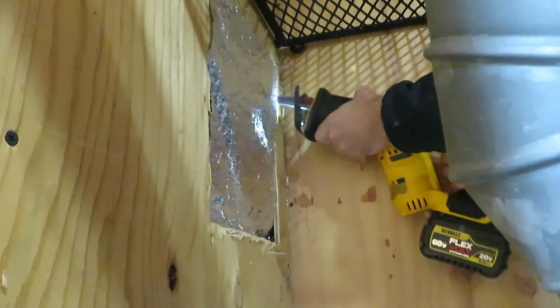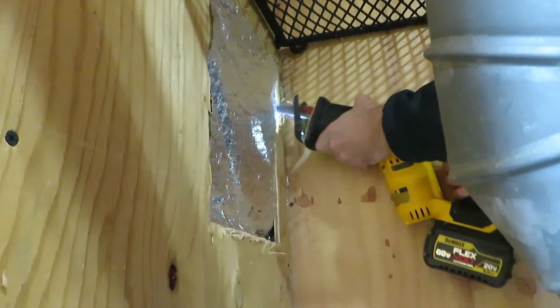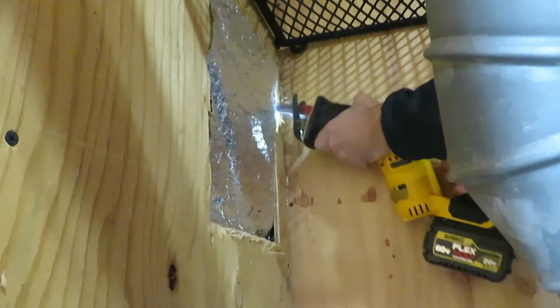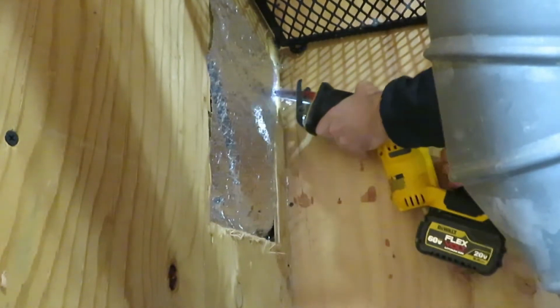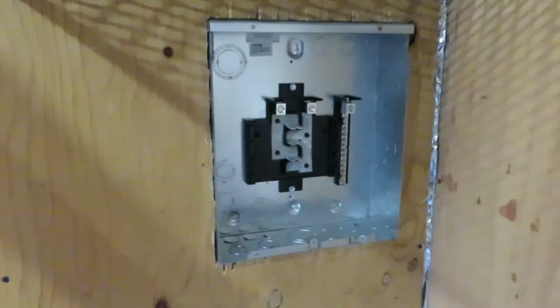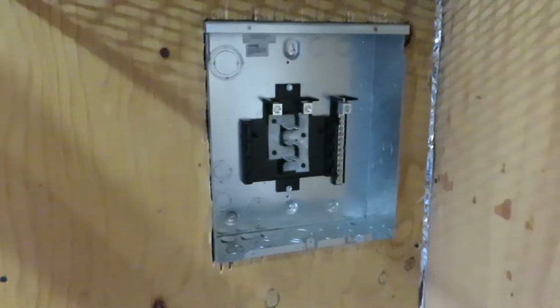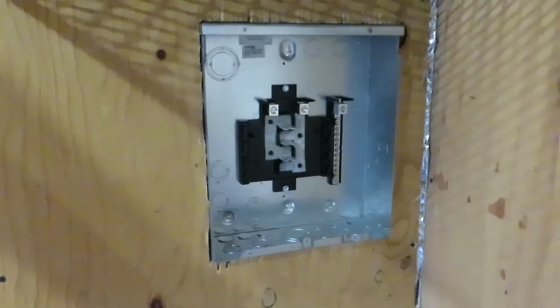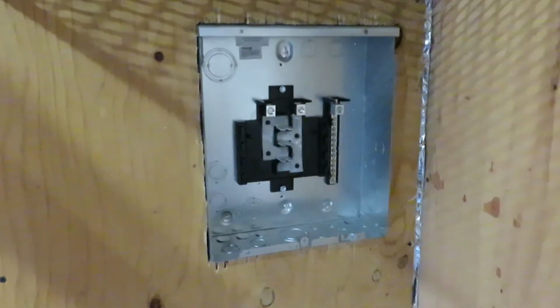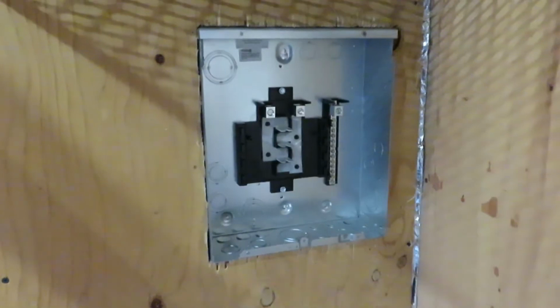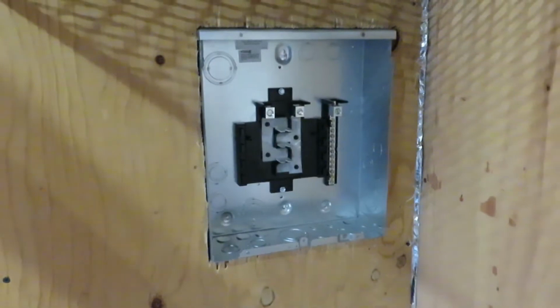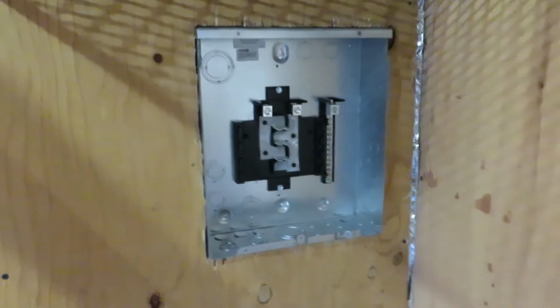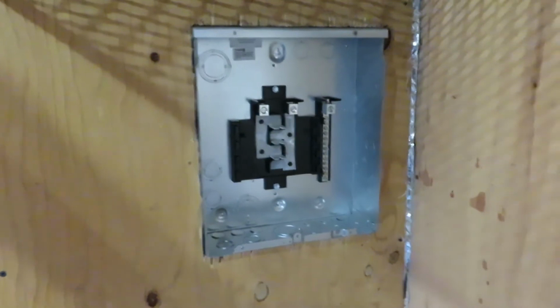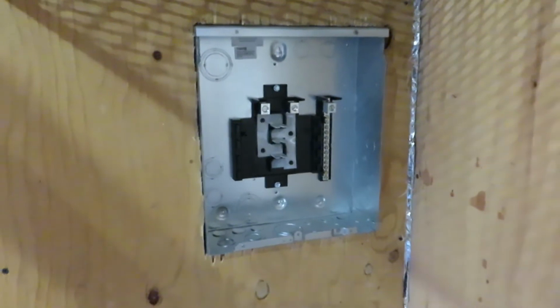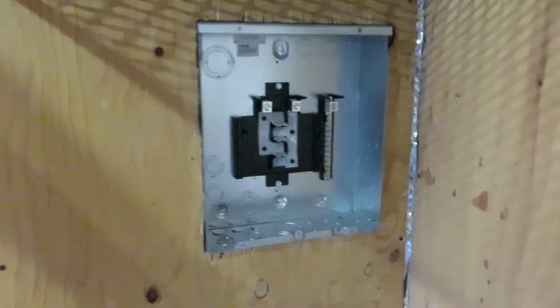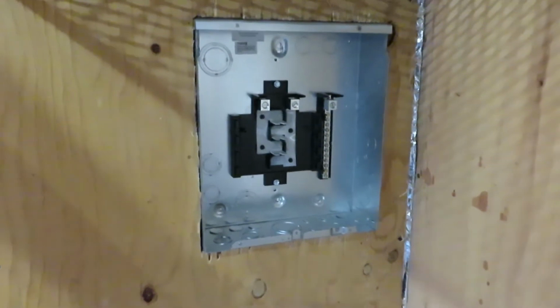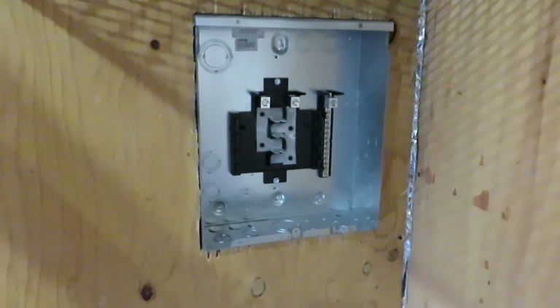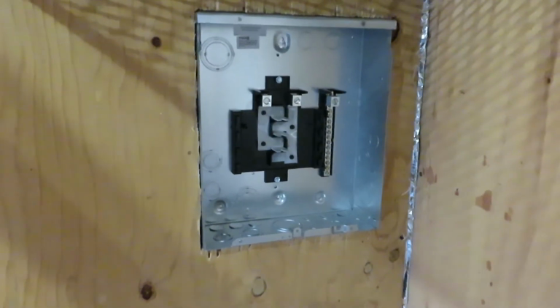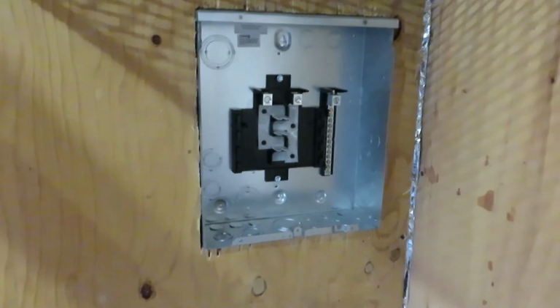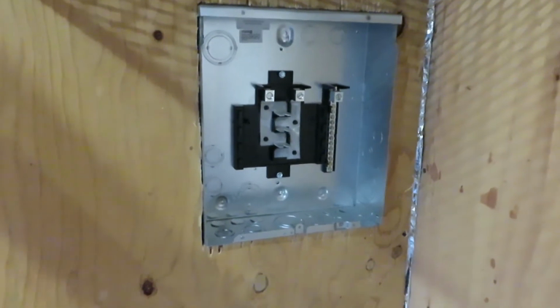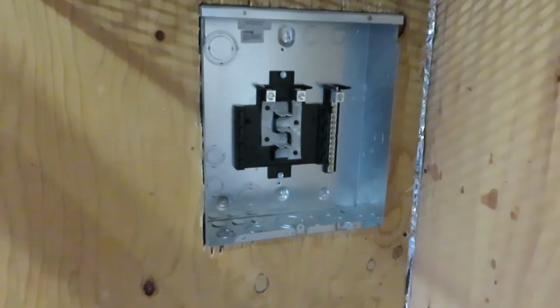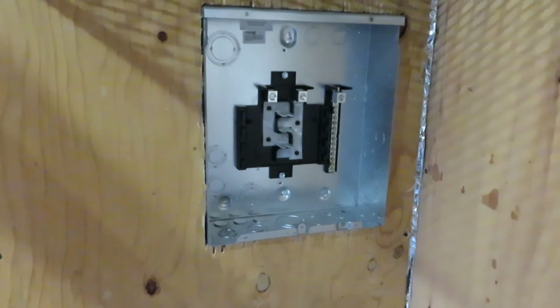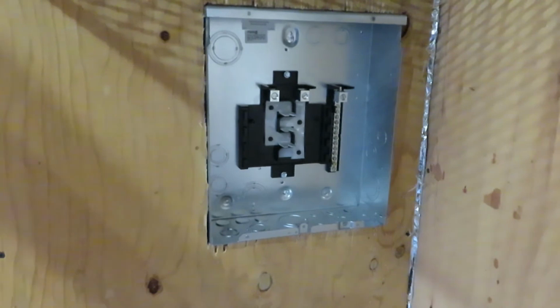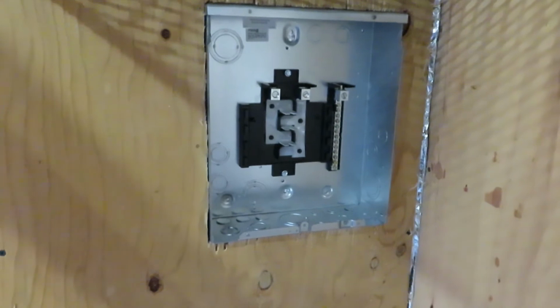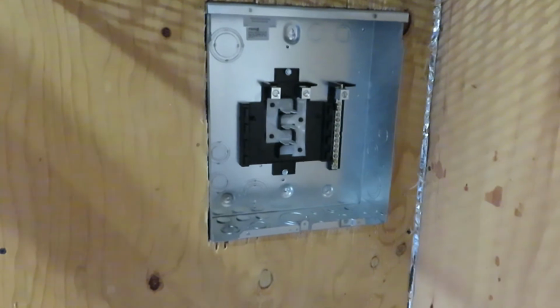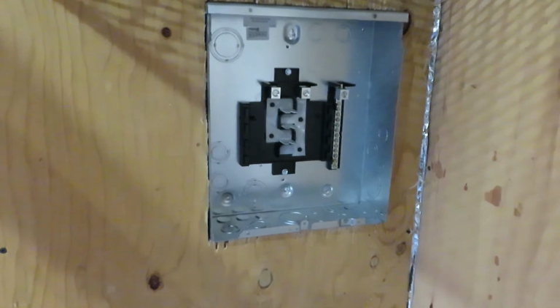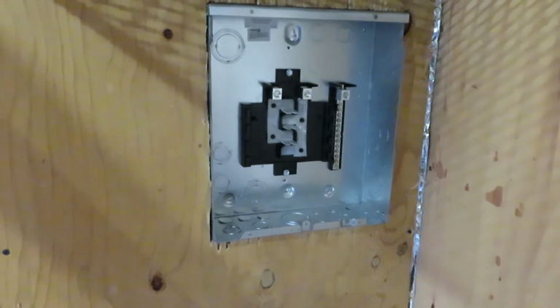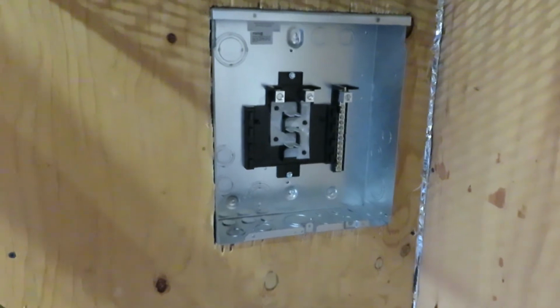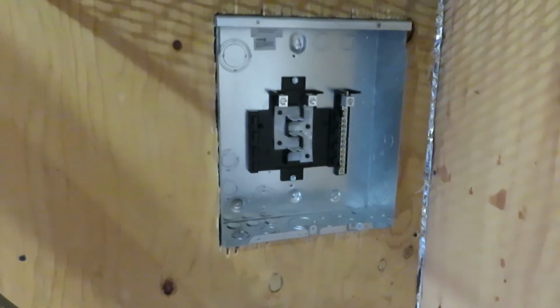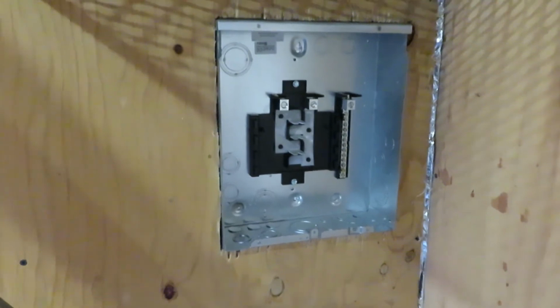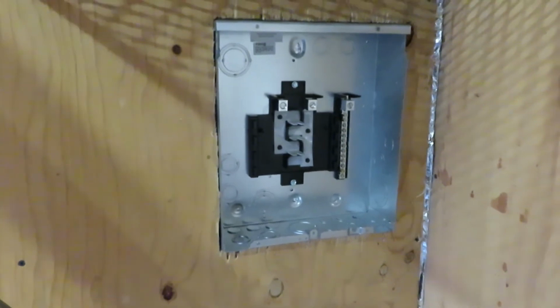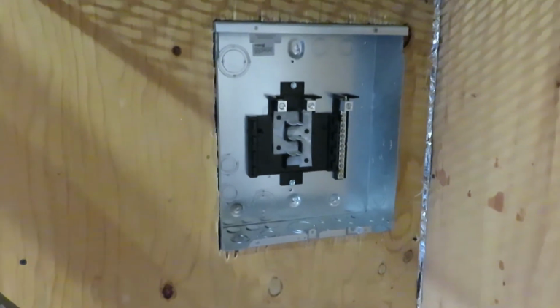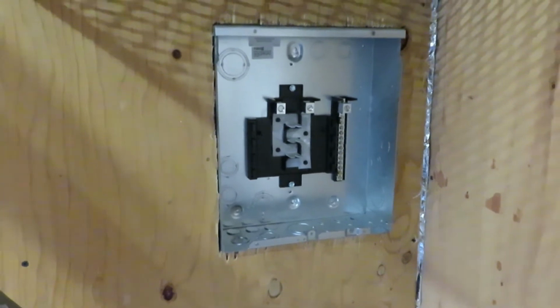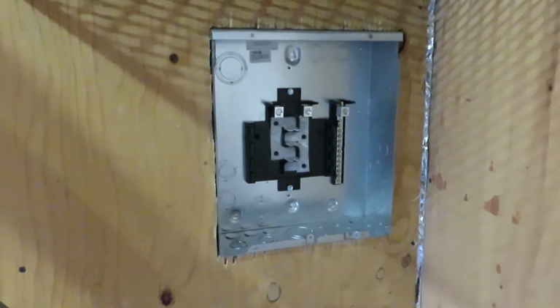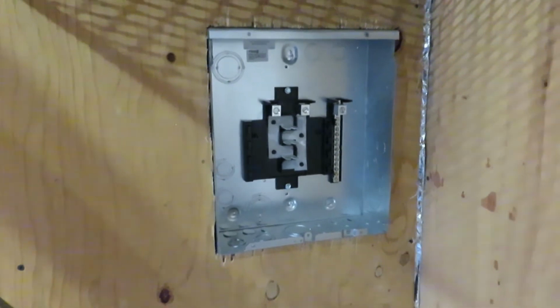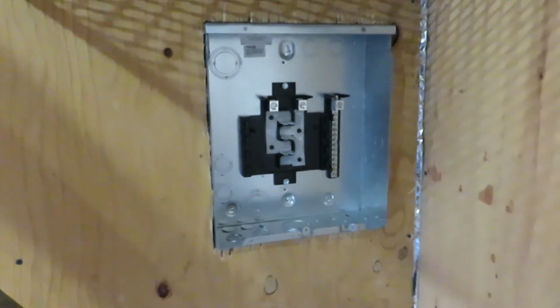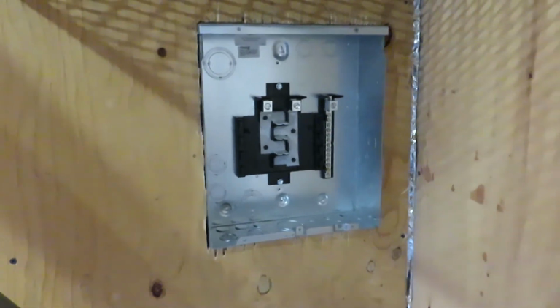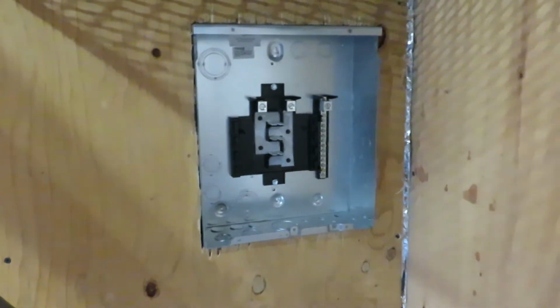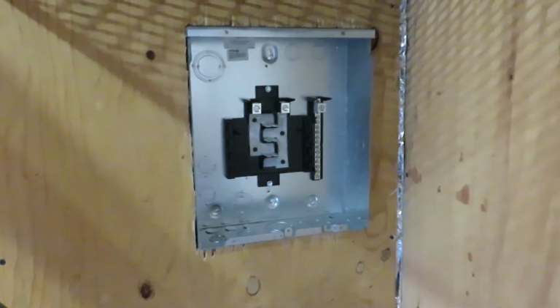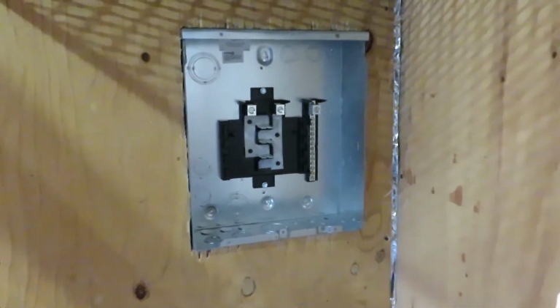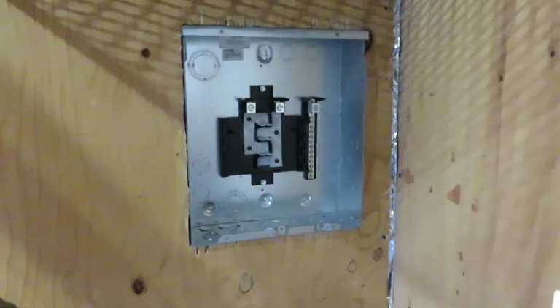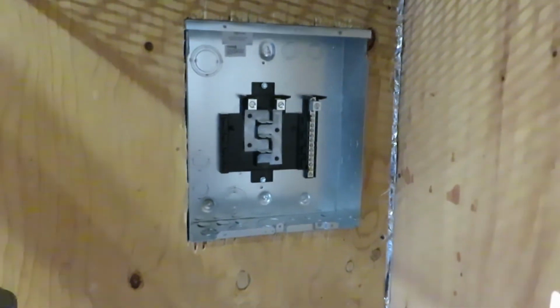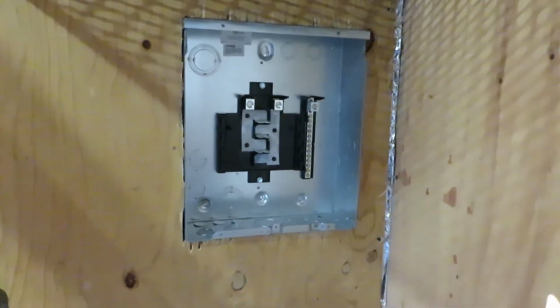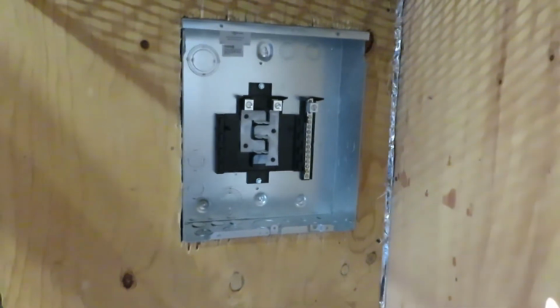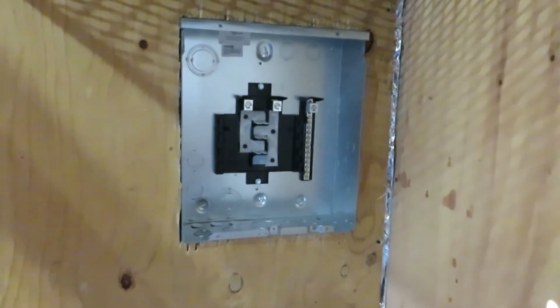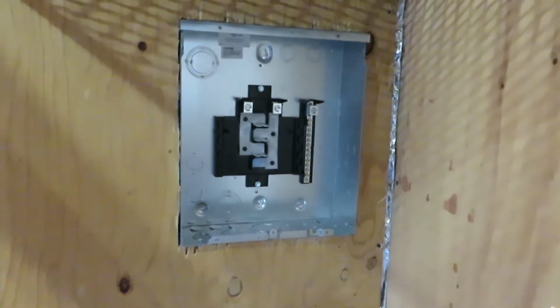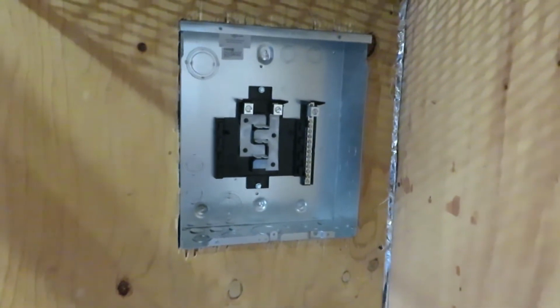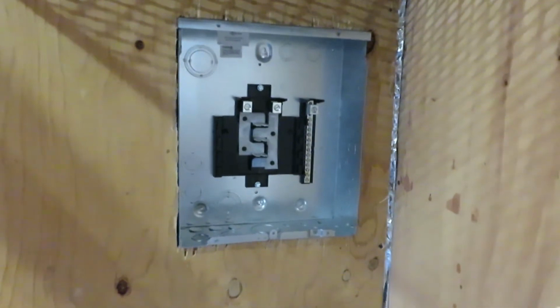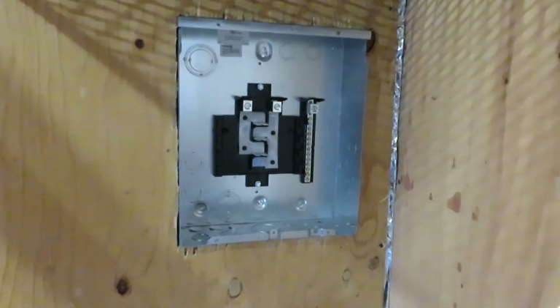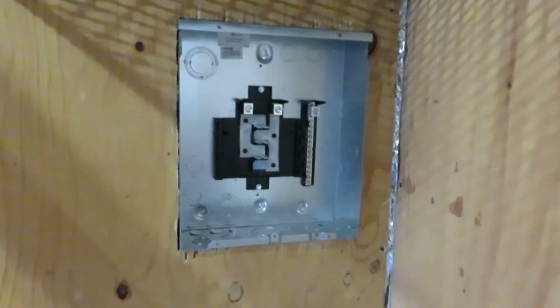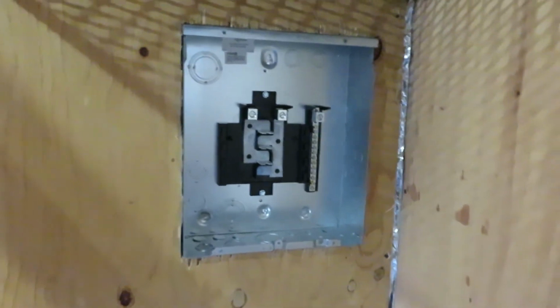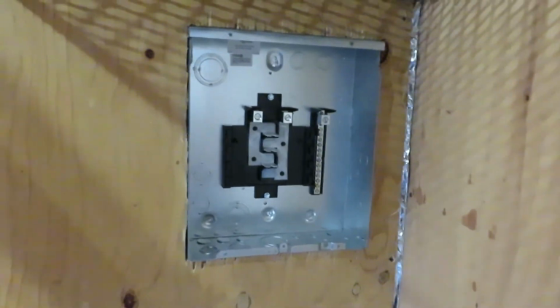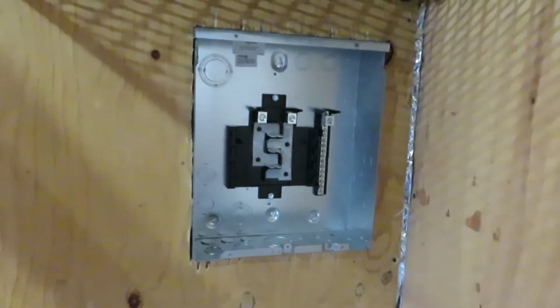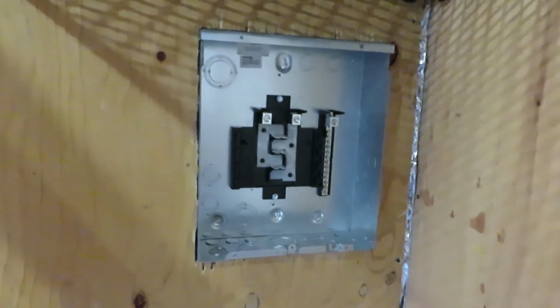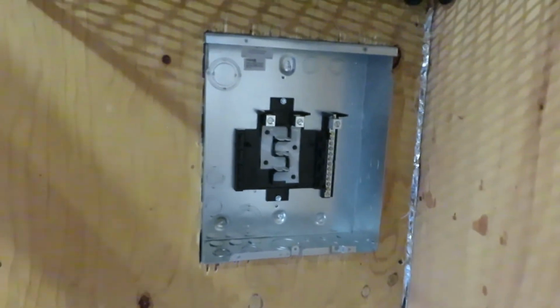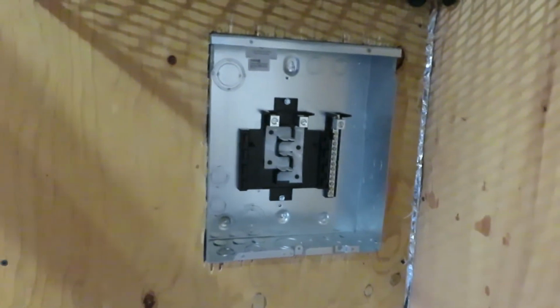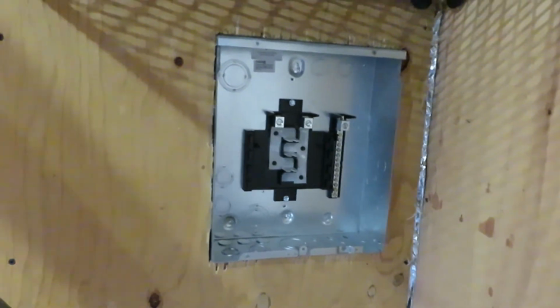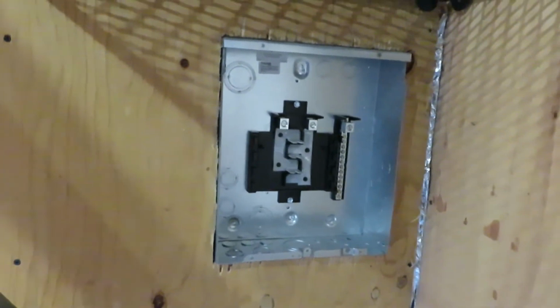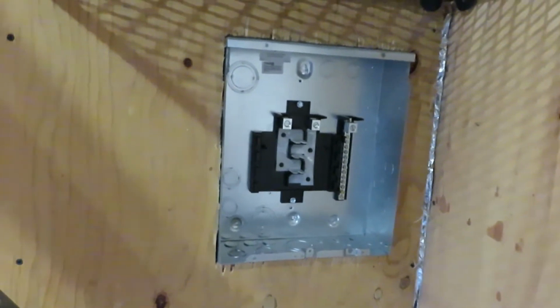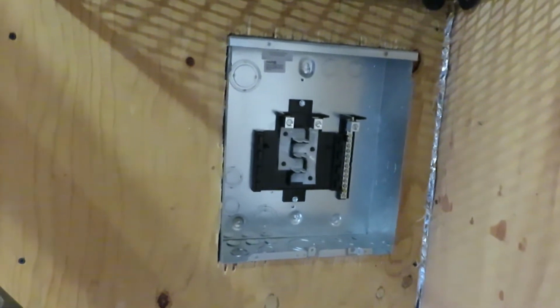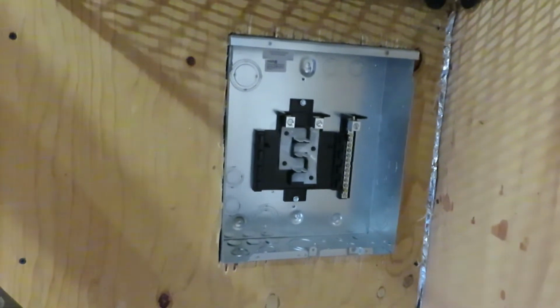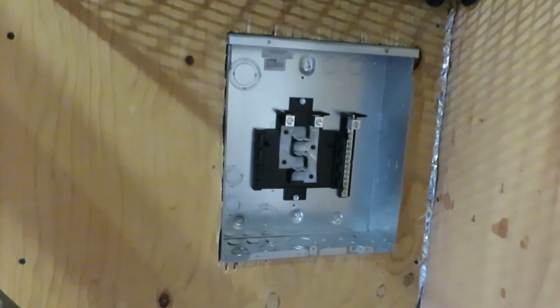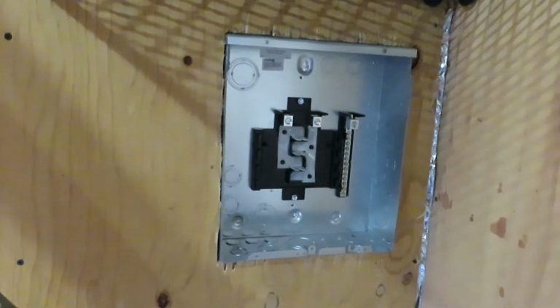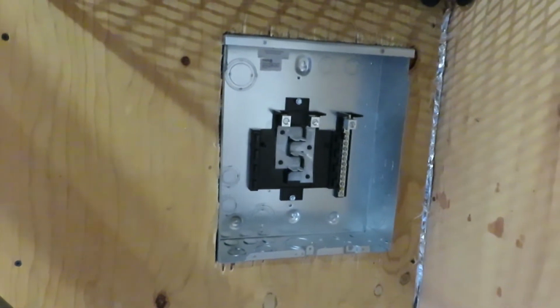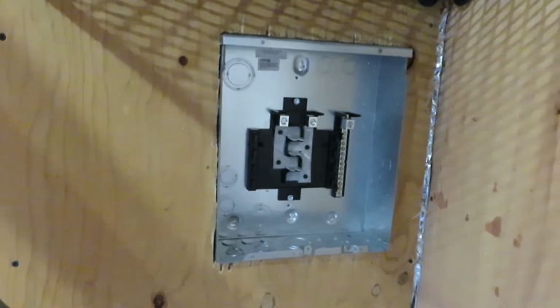So now that we've got that distribution panel installed, we need to see about running wires to it.